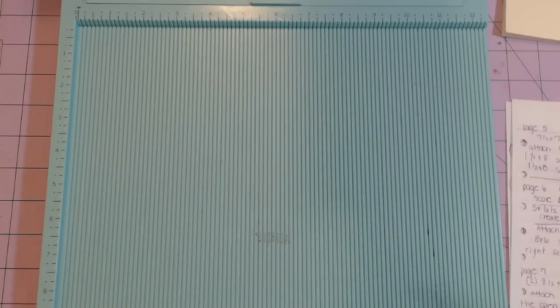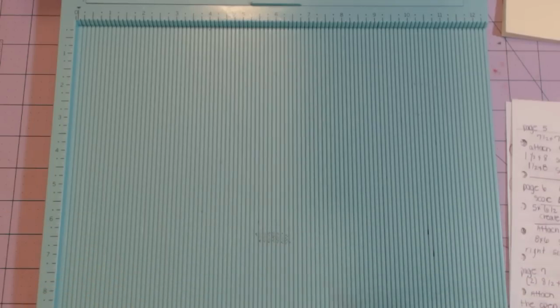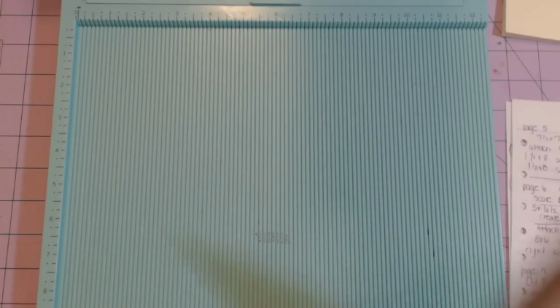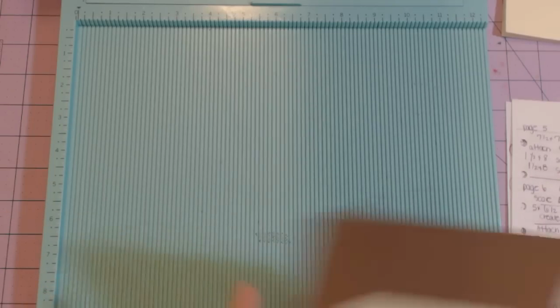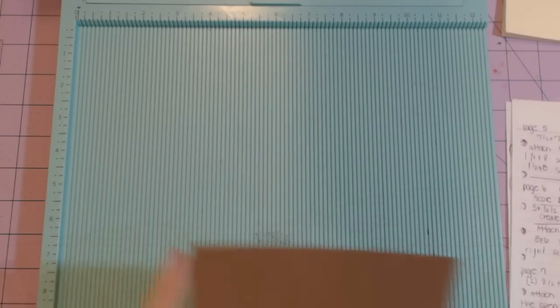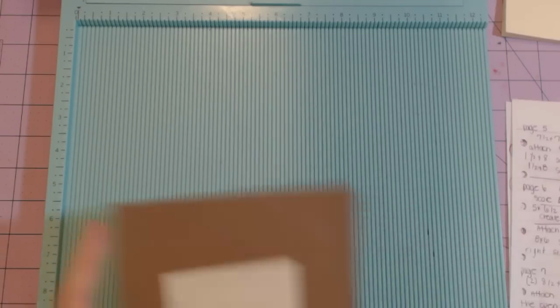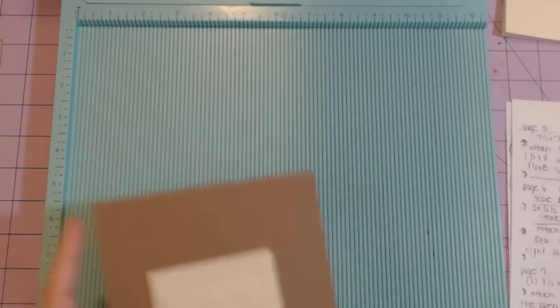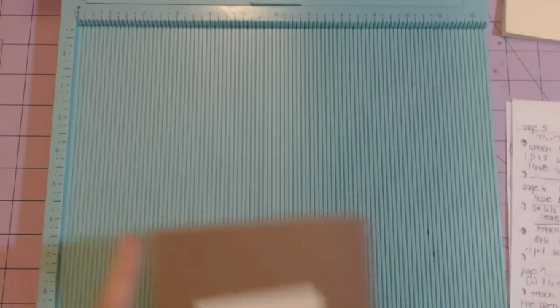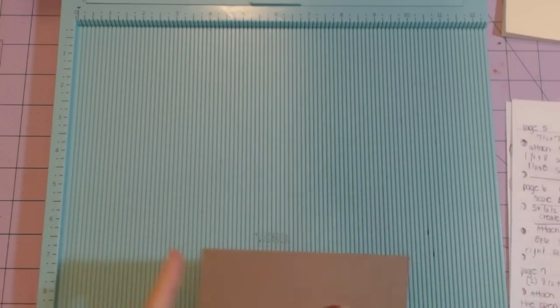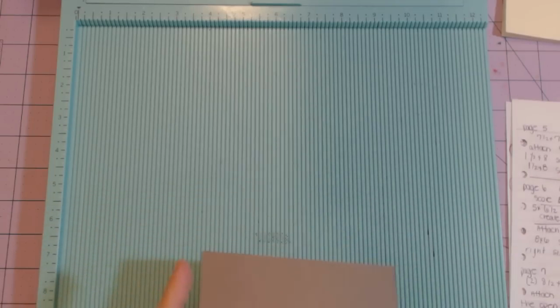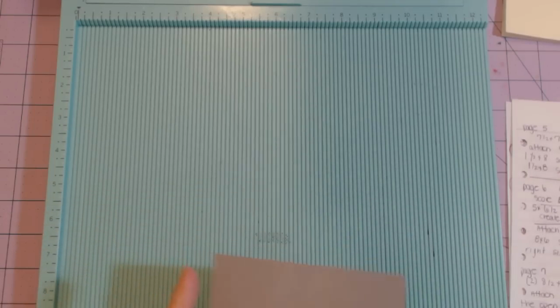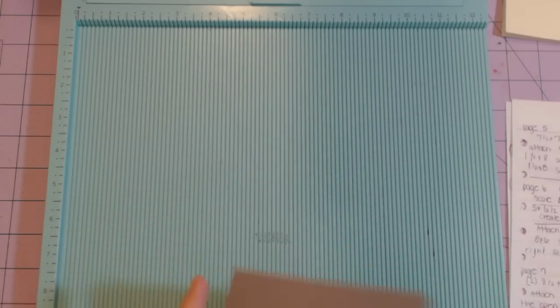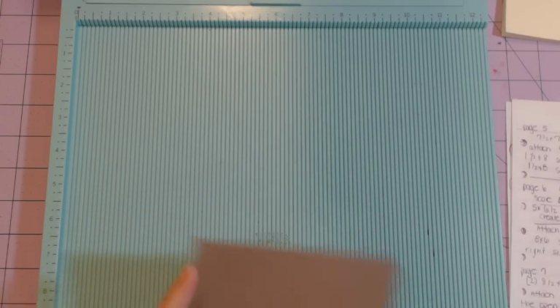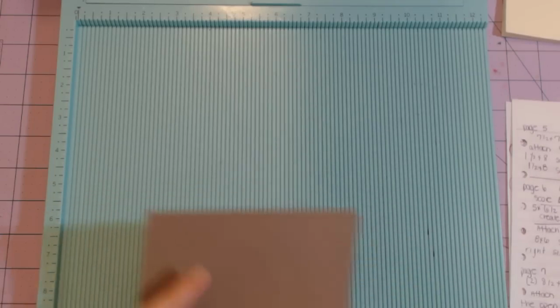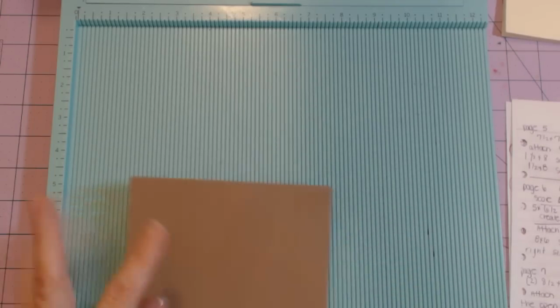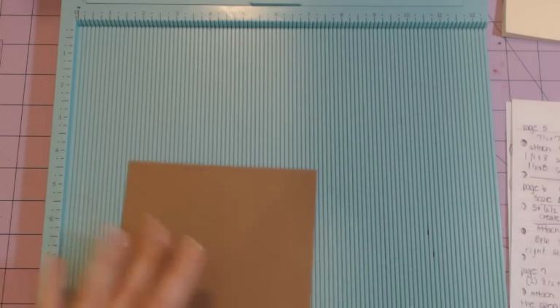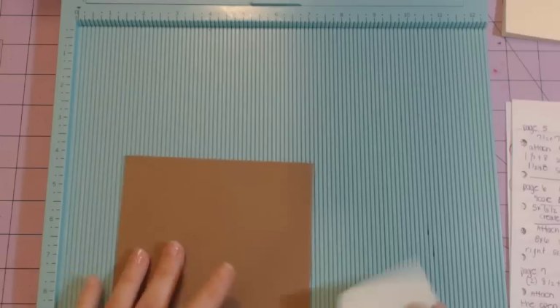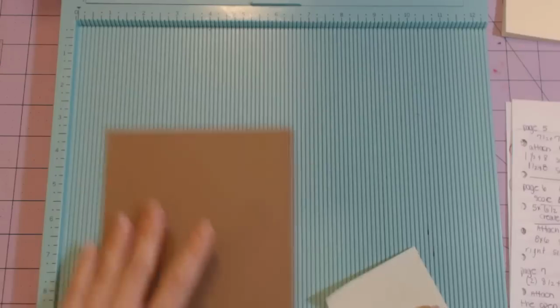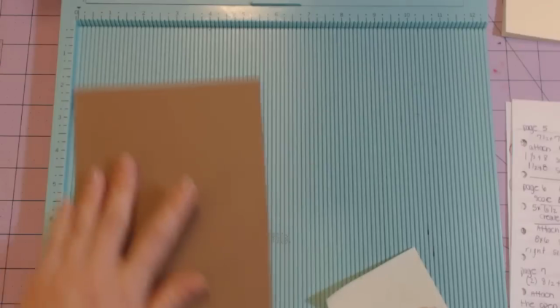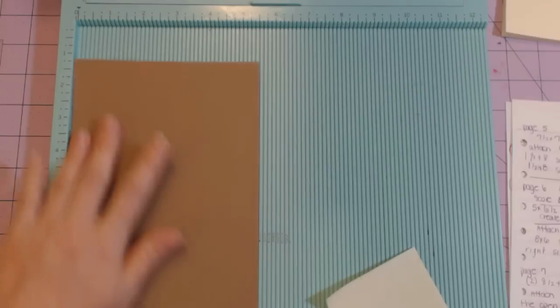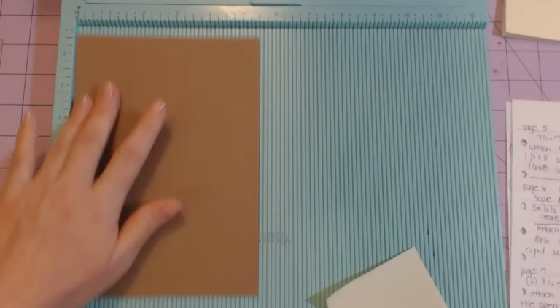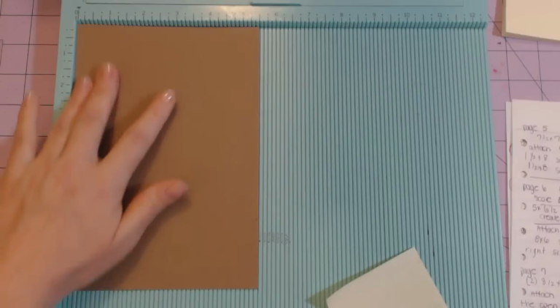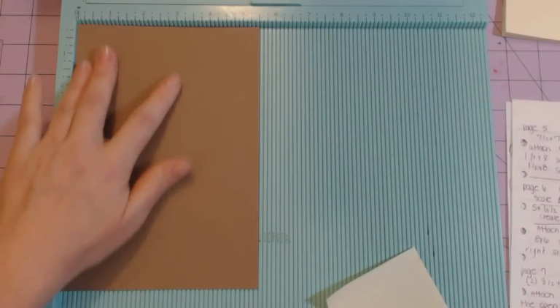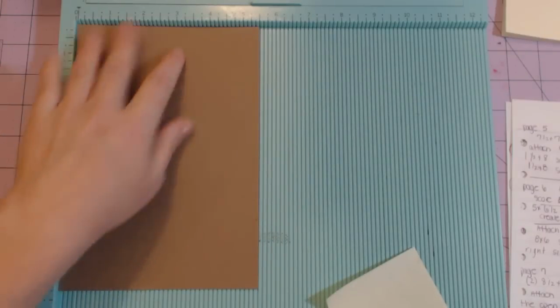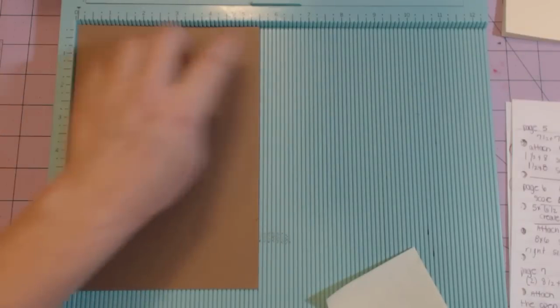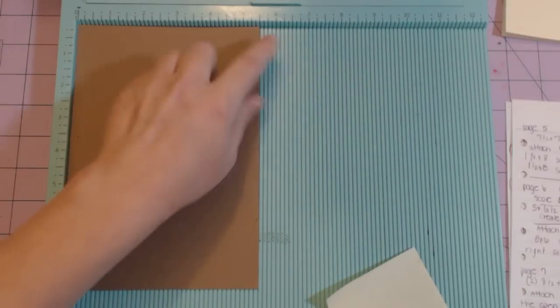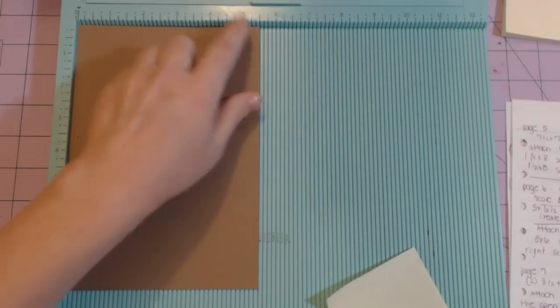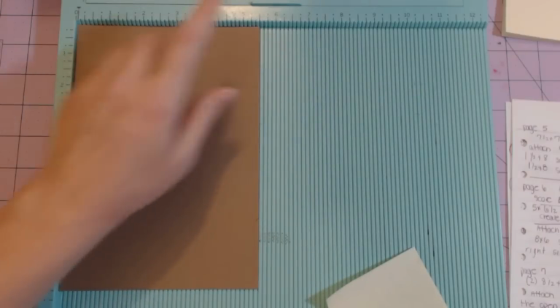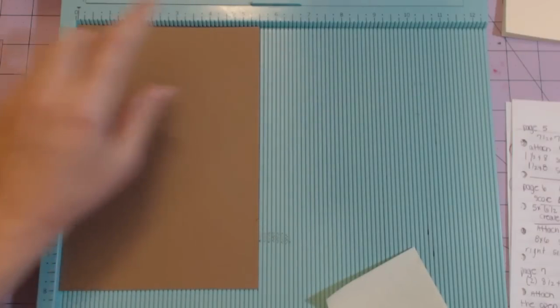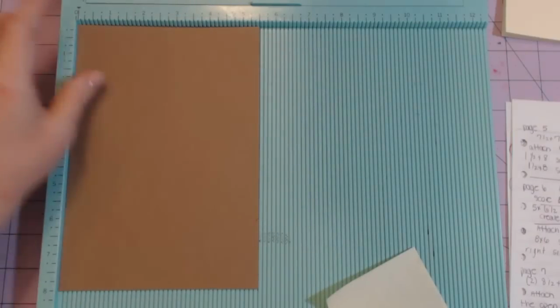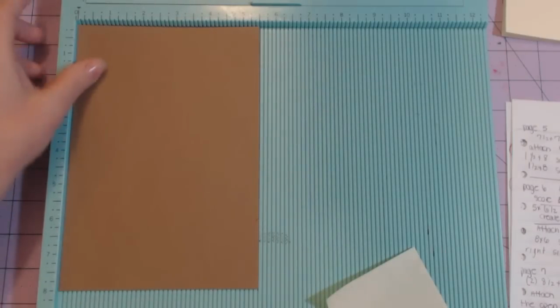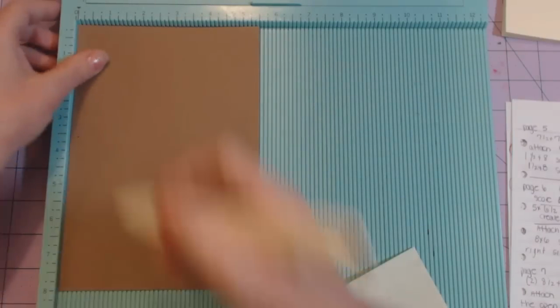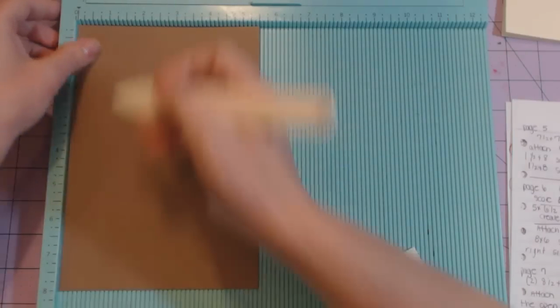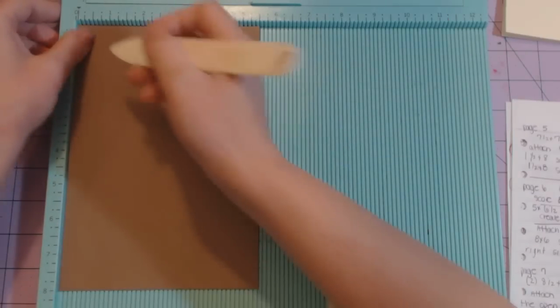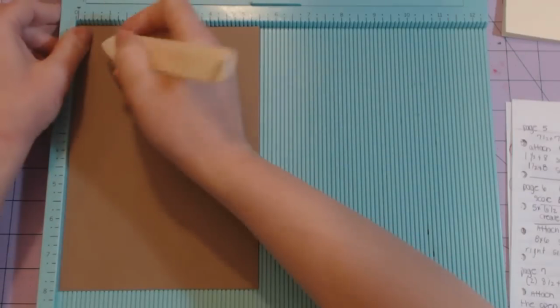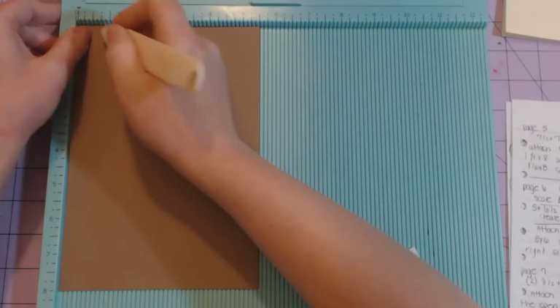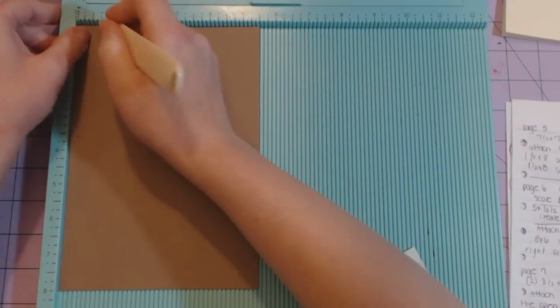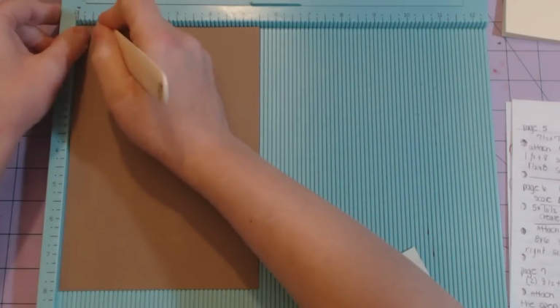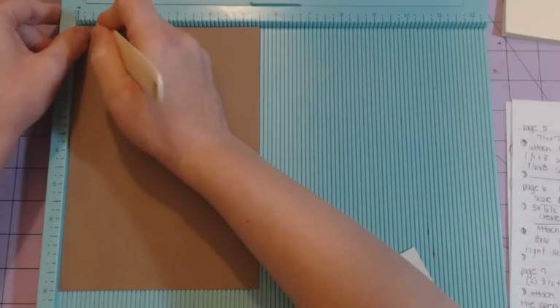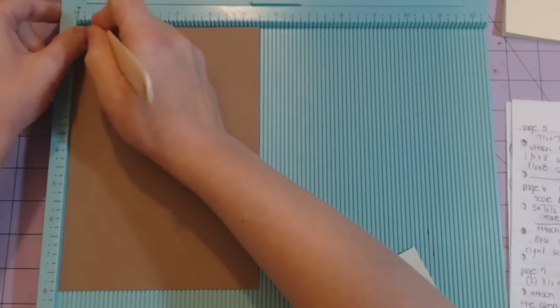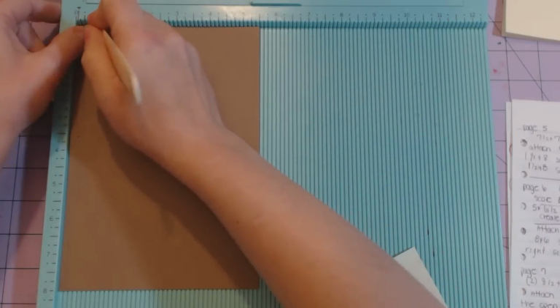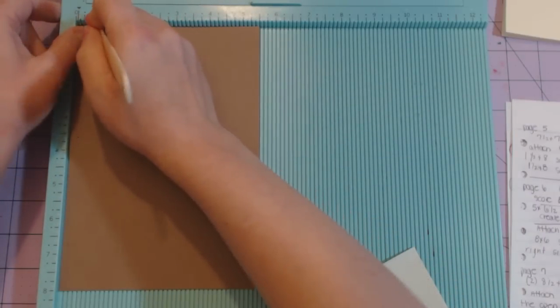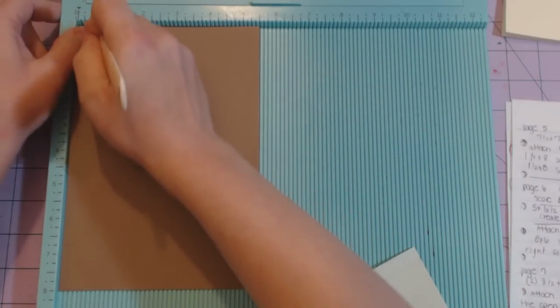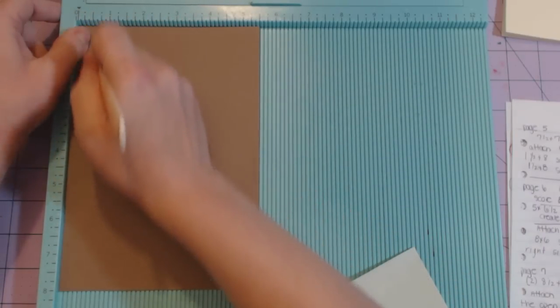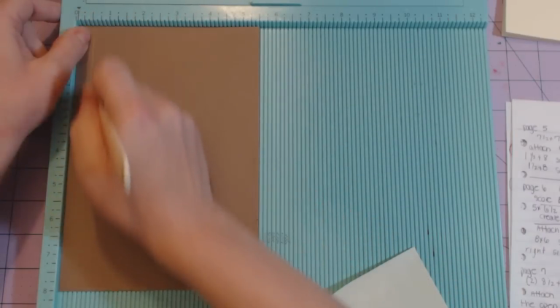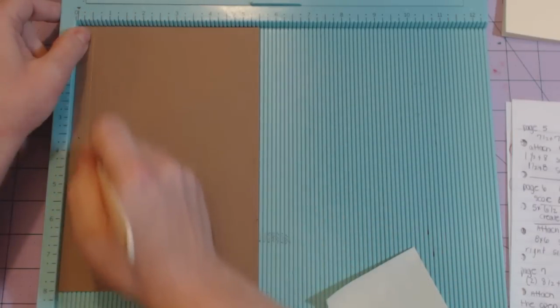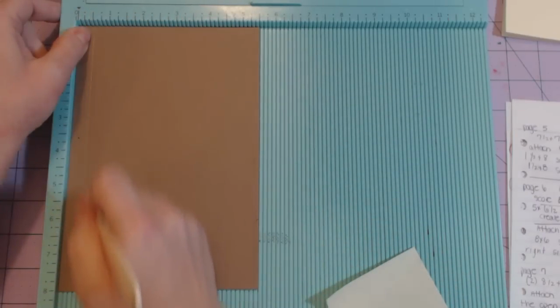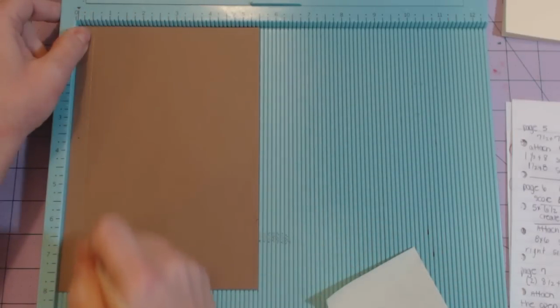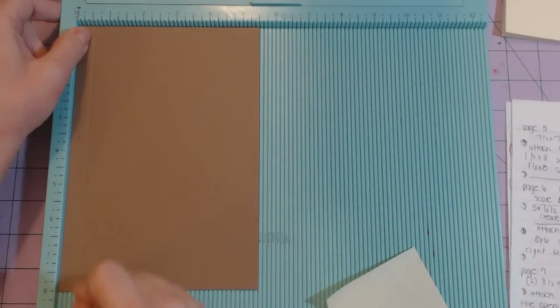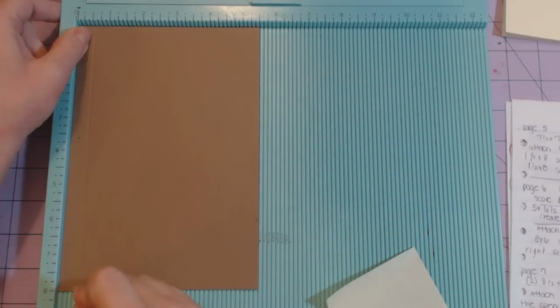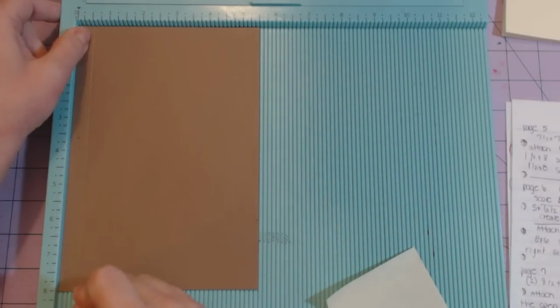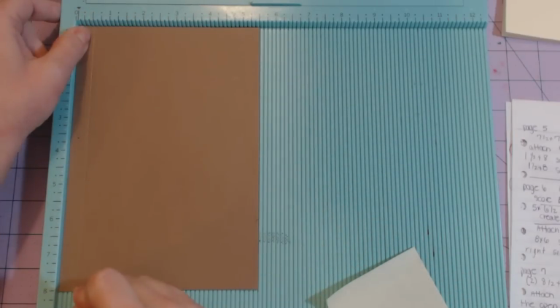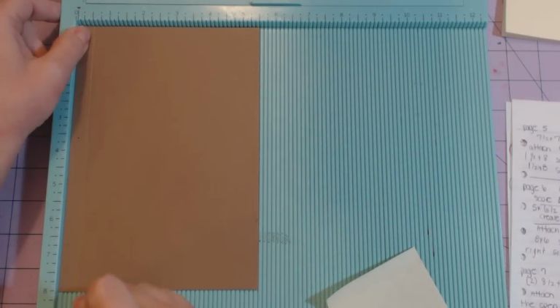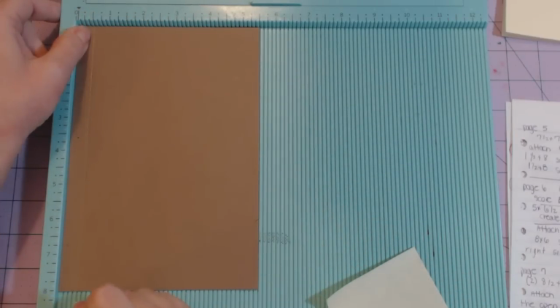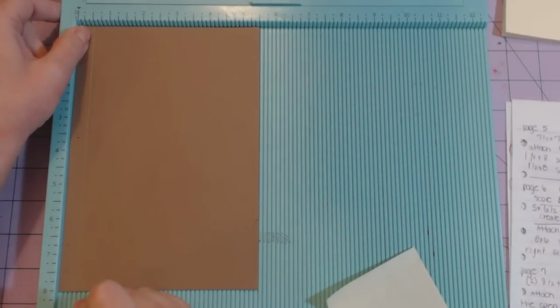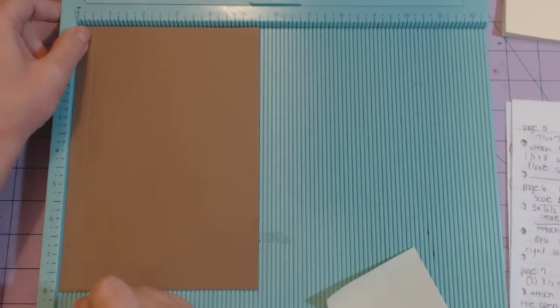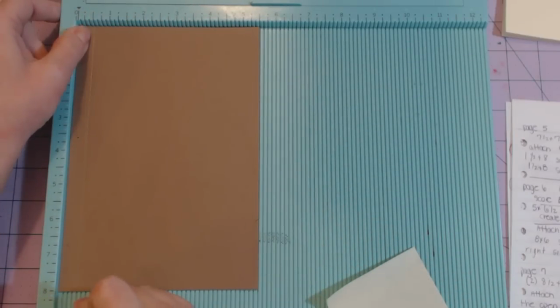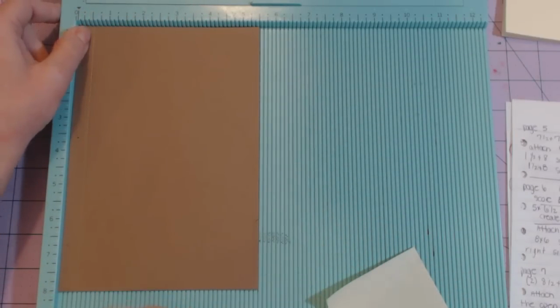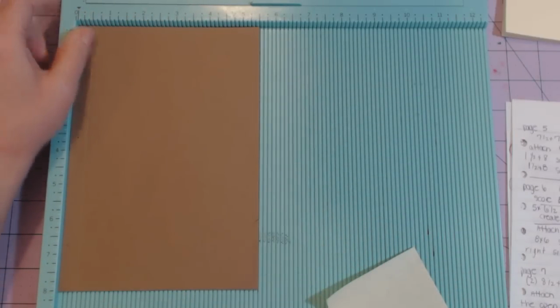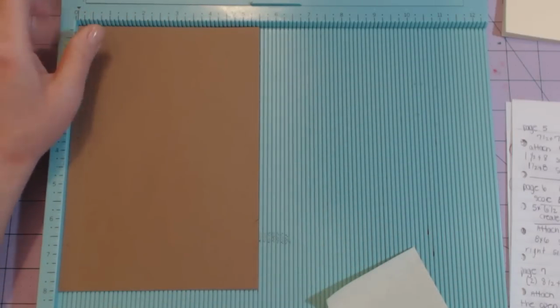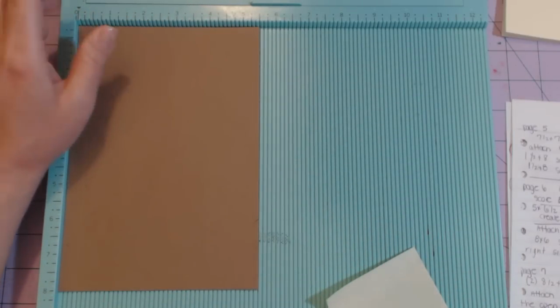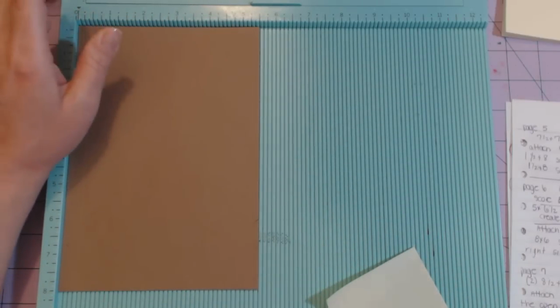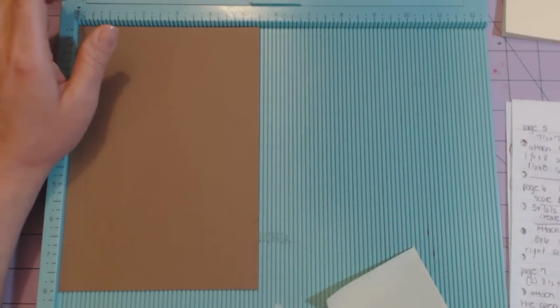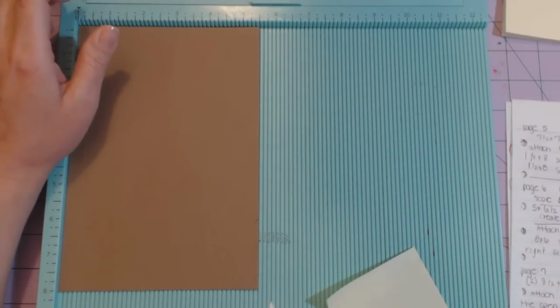Now I'm going to need an eight by five and a half. I'm going to stick it in so the five and a half inch side is at the top and score it at half an inch.